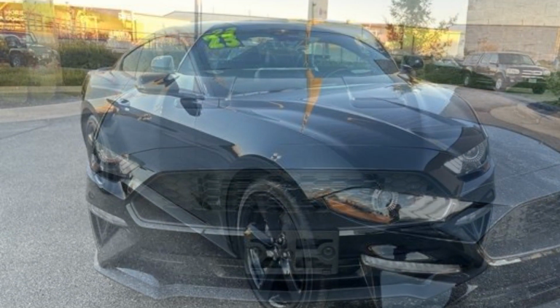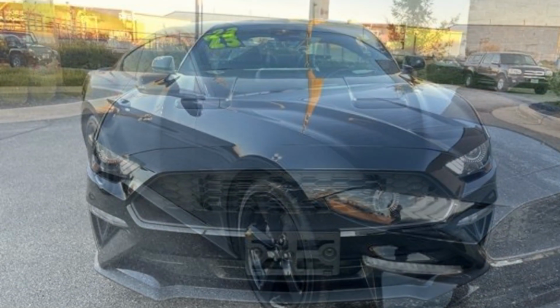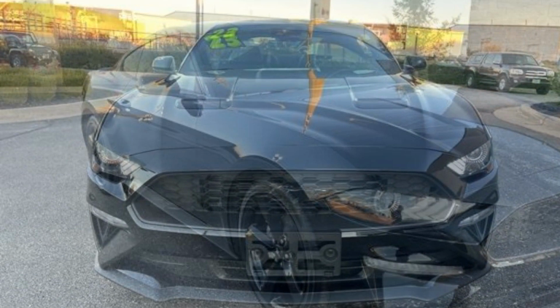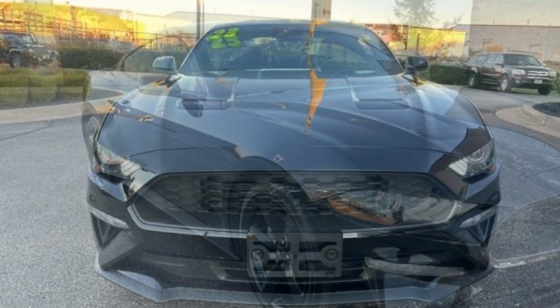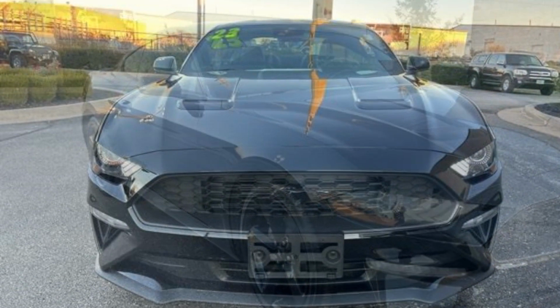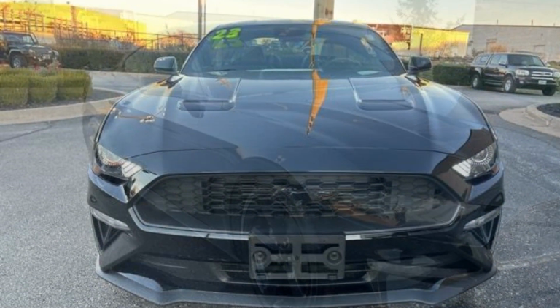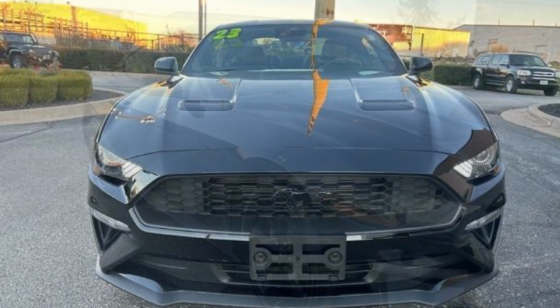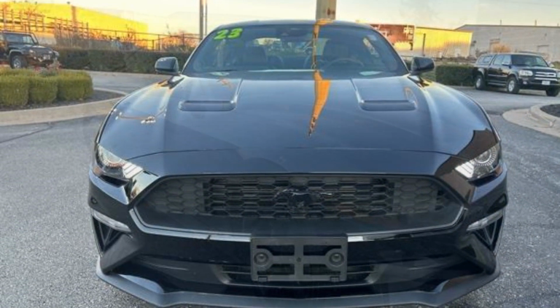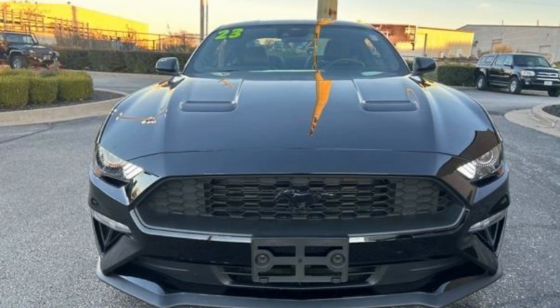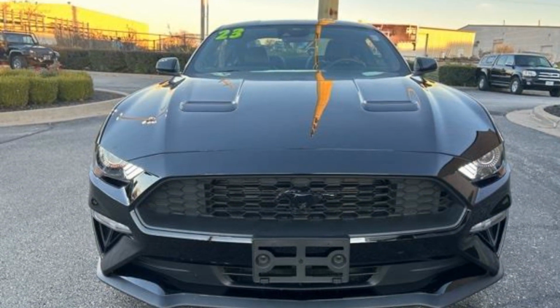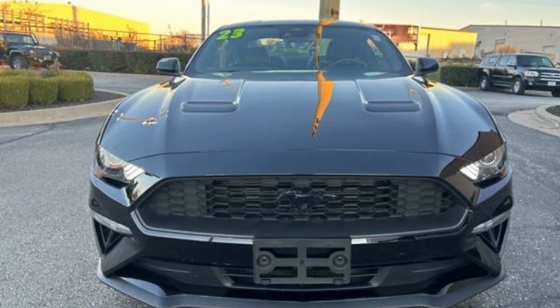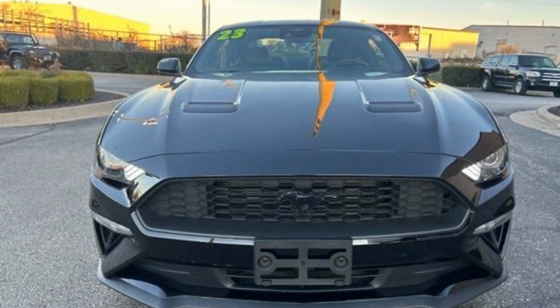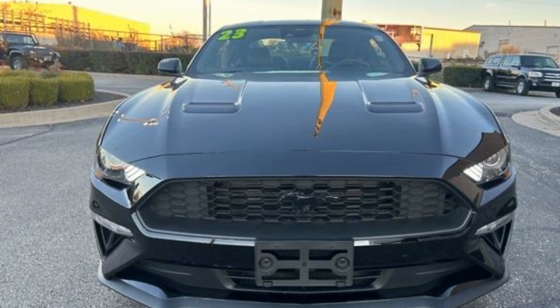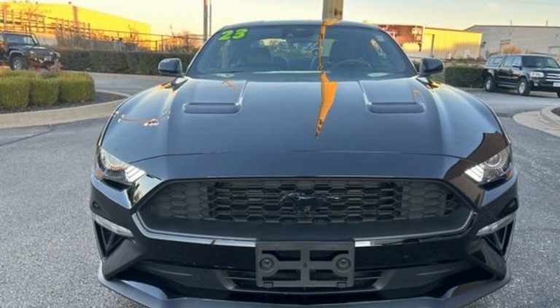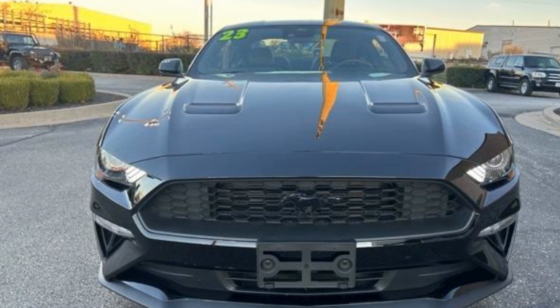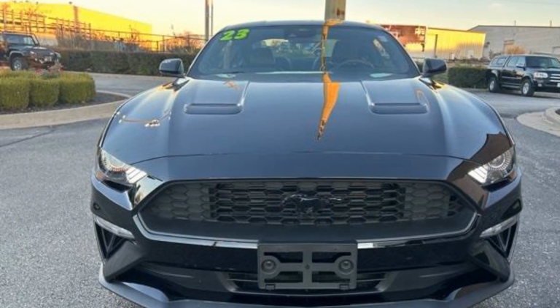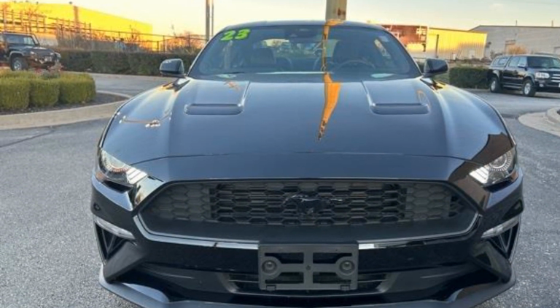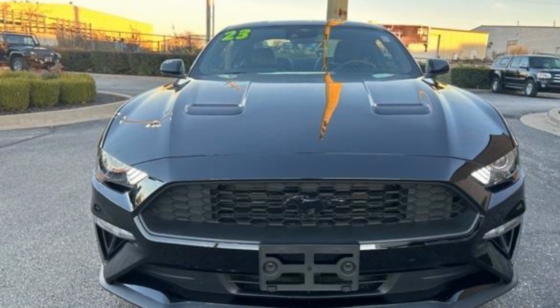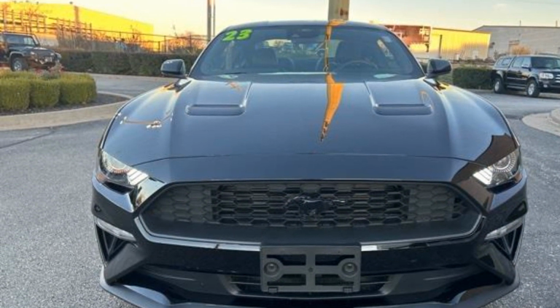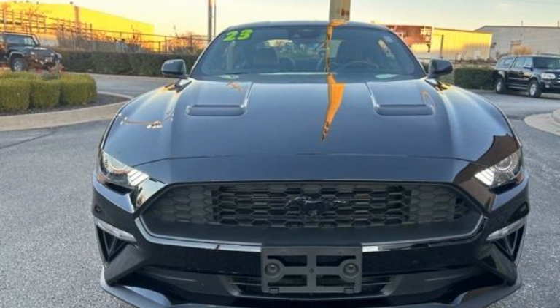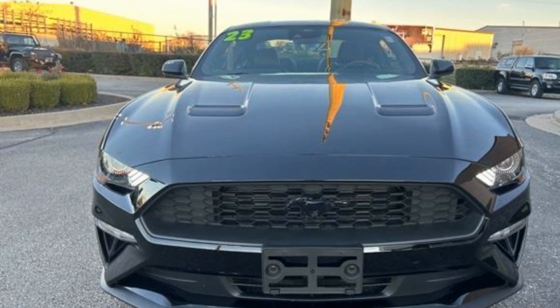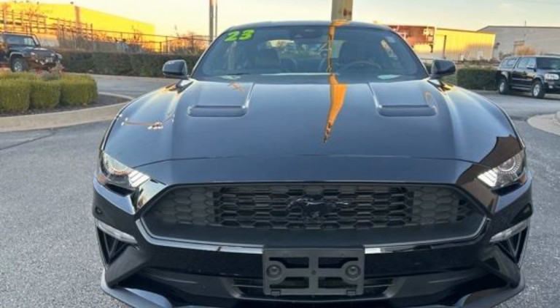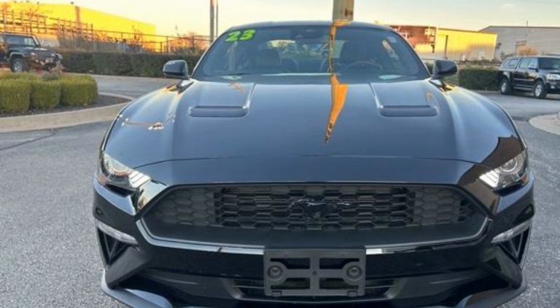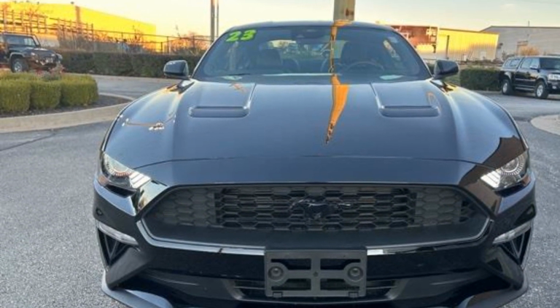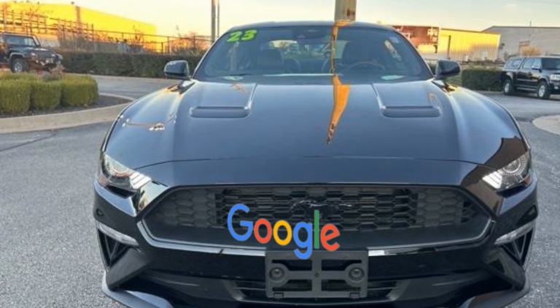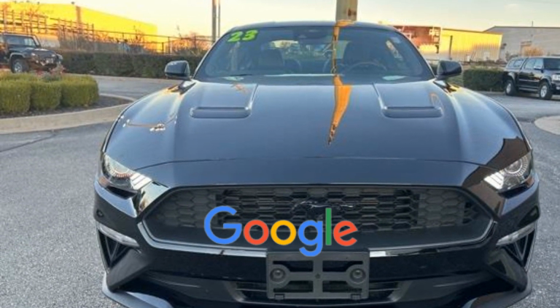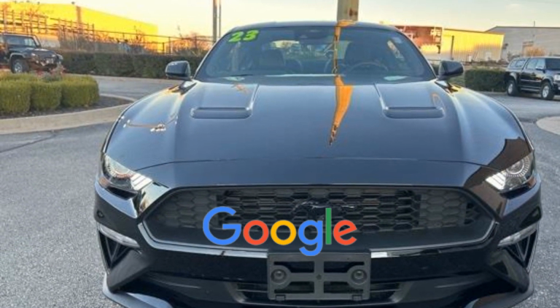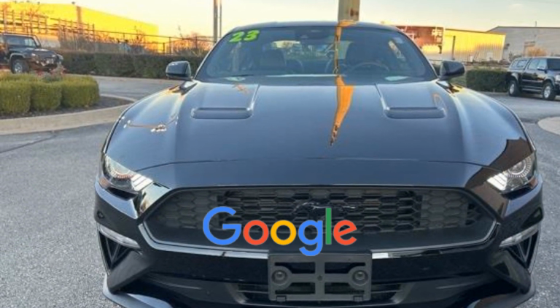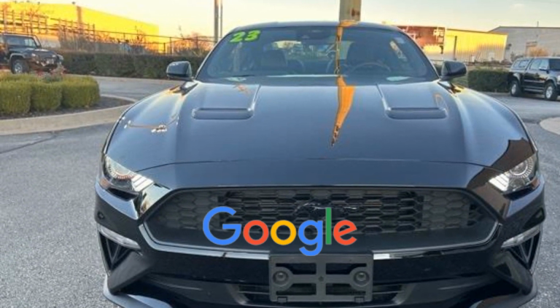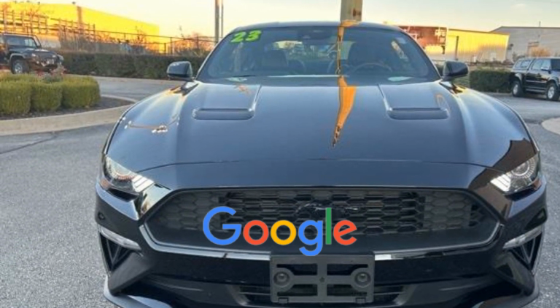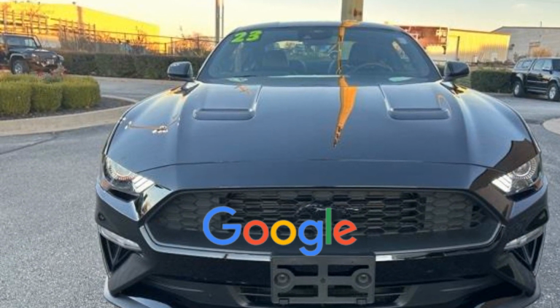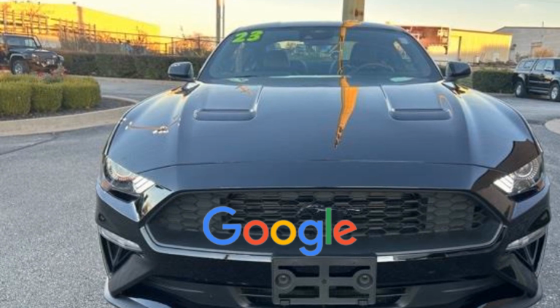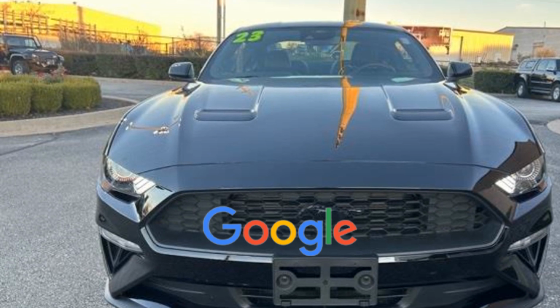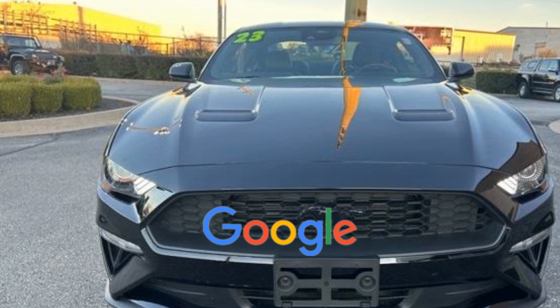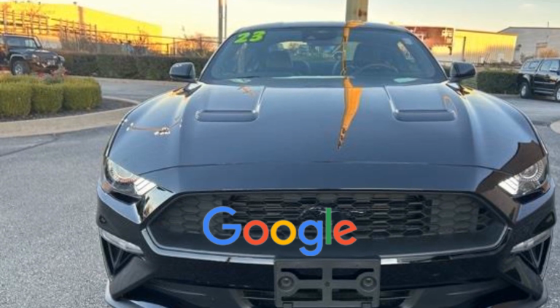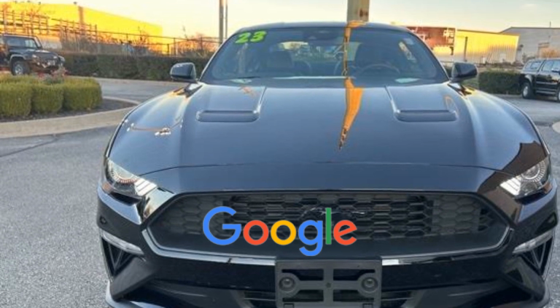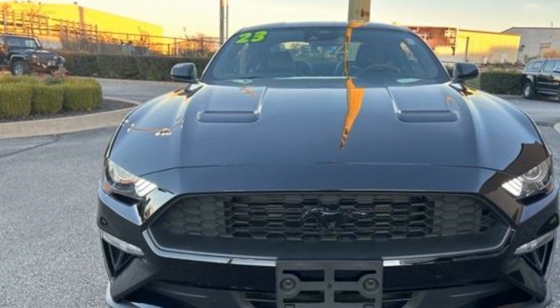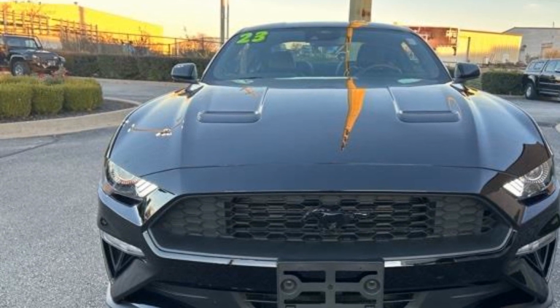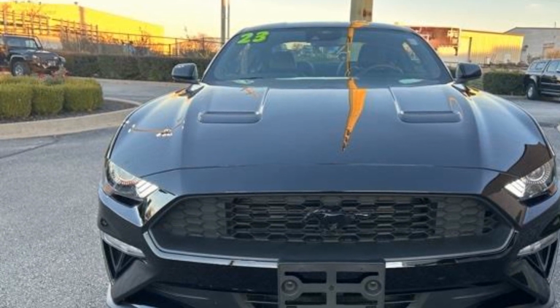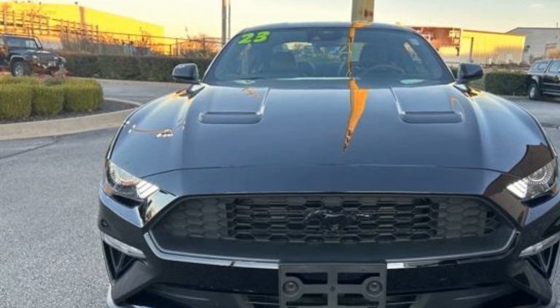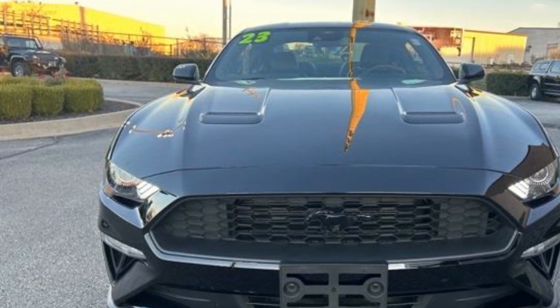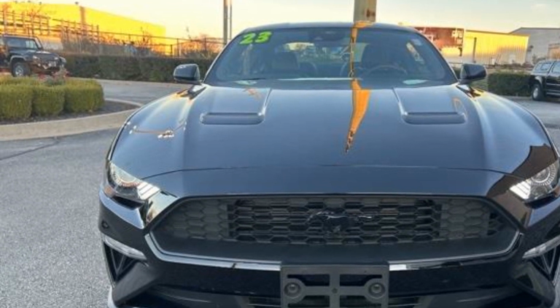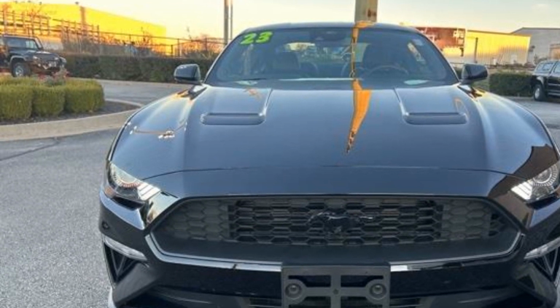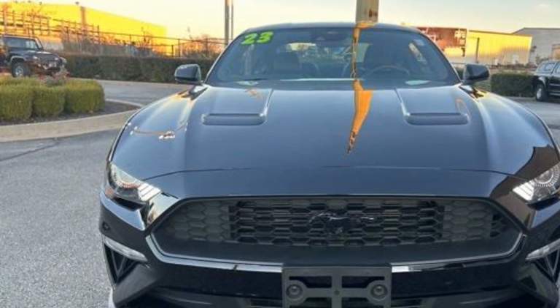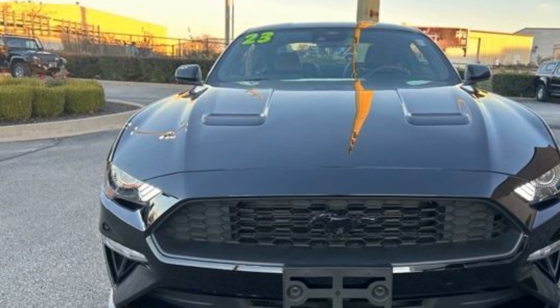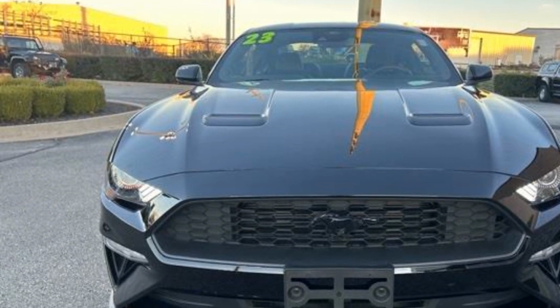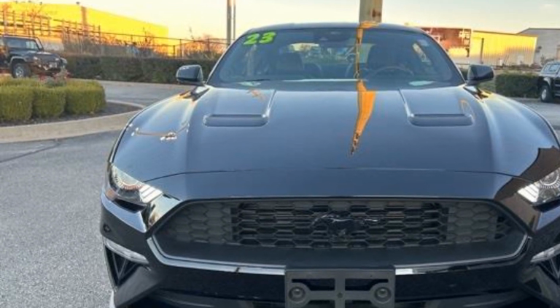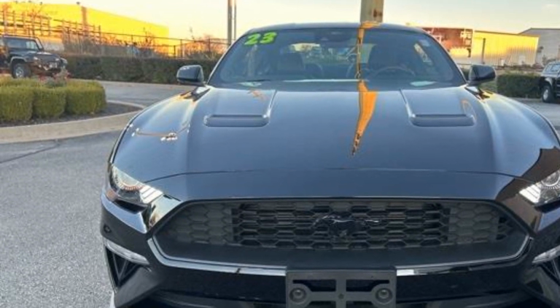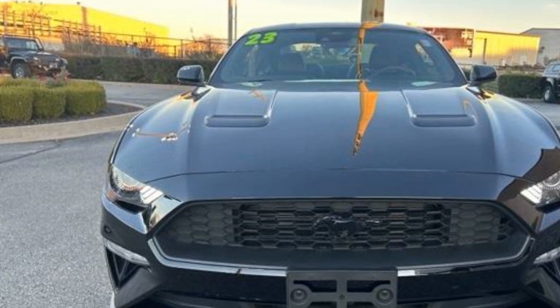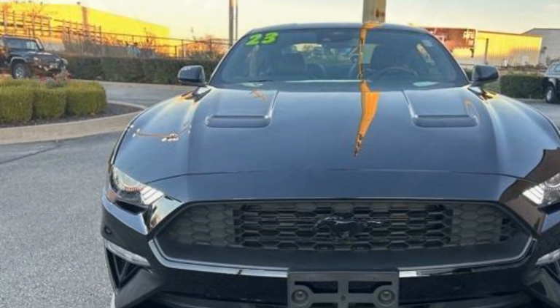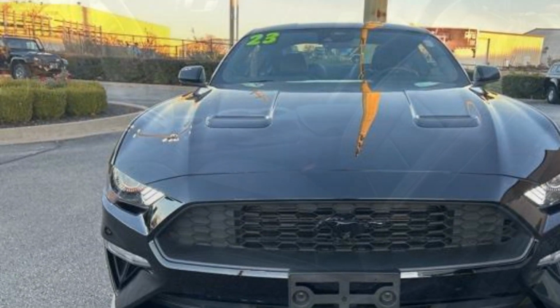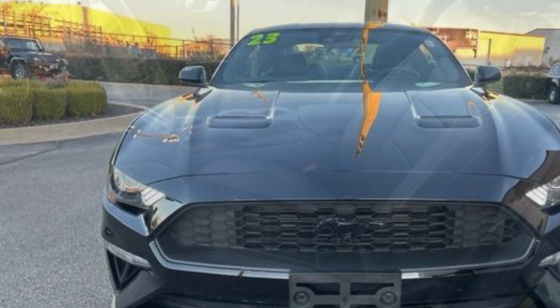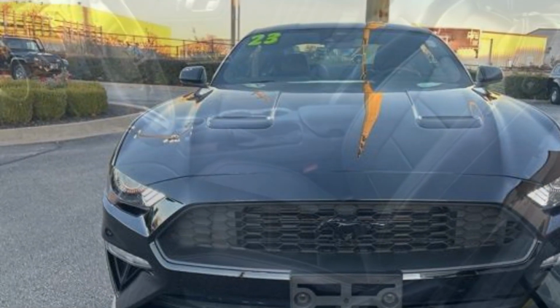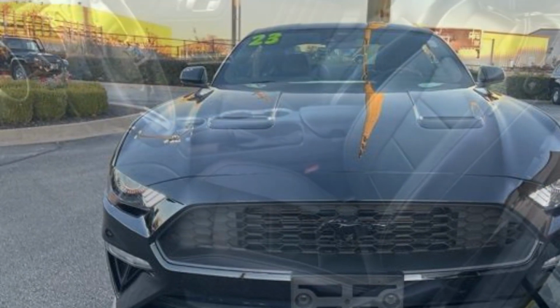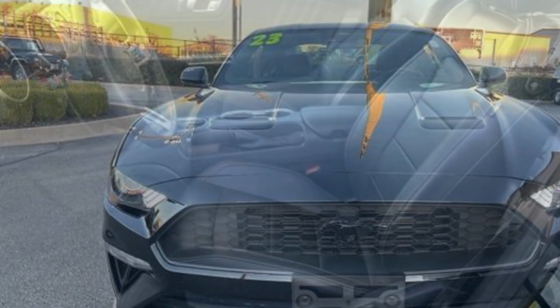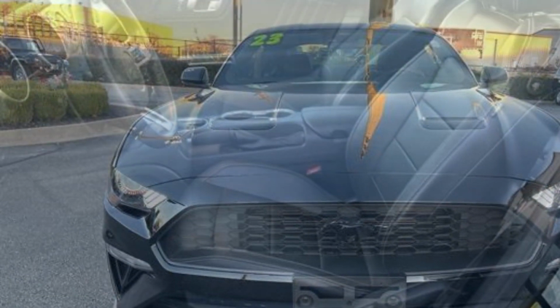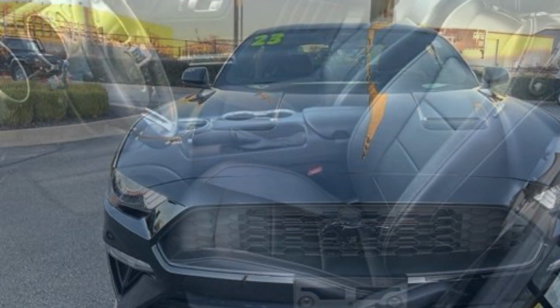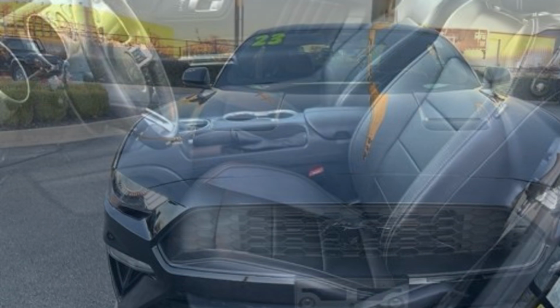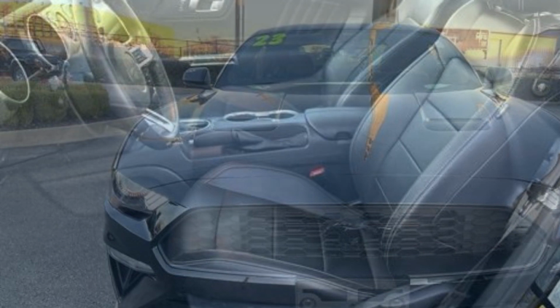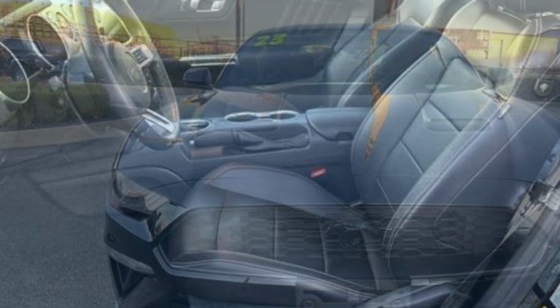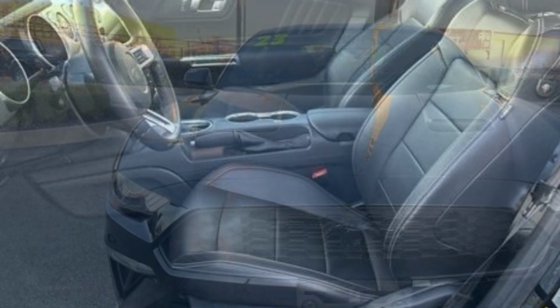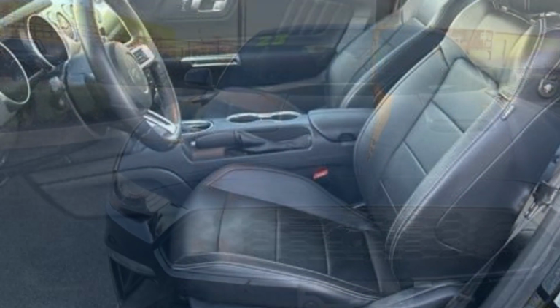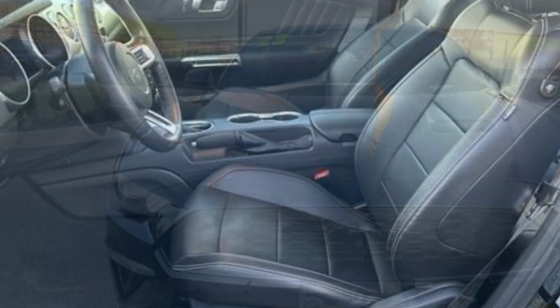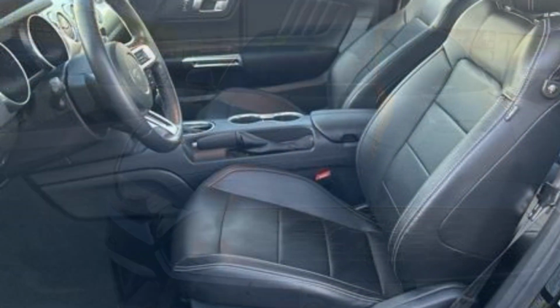Auto dimming rear view mirror. This is a top-rated dealer. Enjoy a test drive and experience it for yourself now.